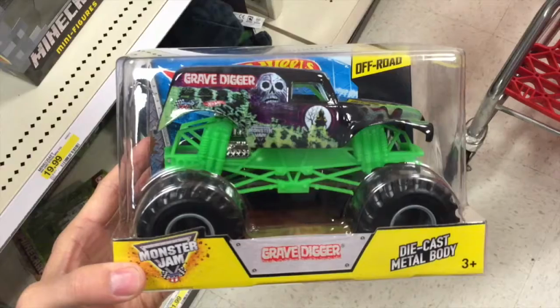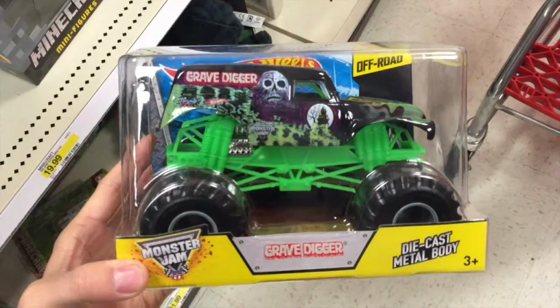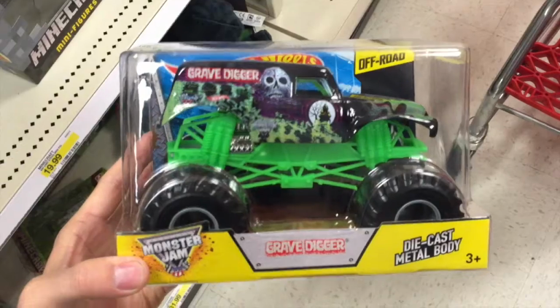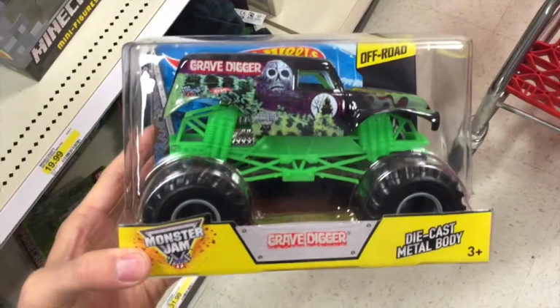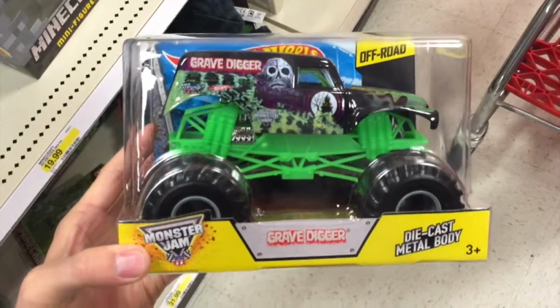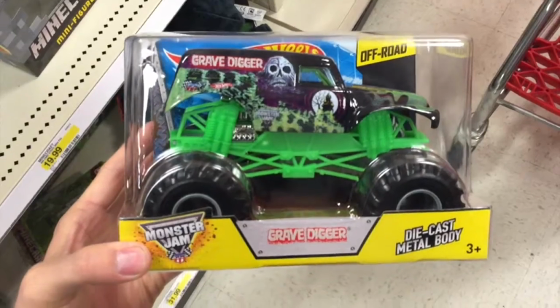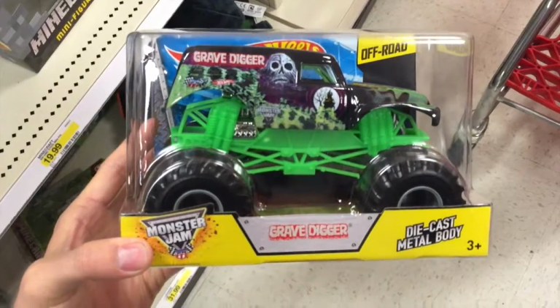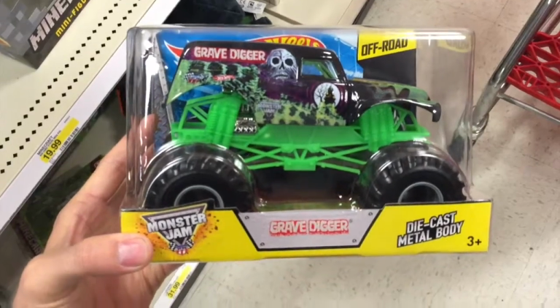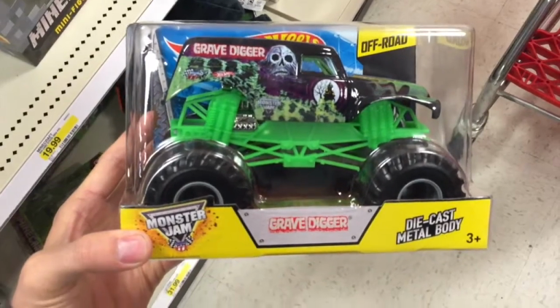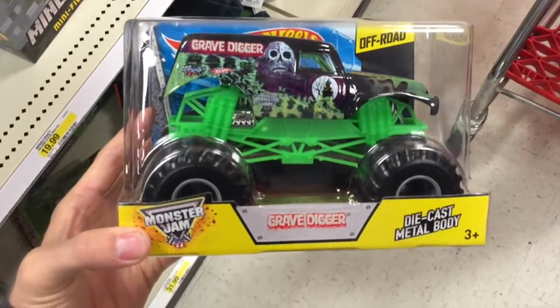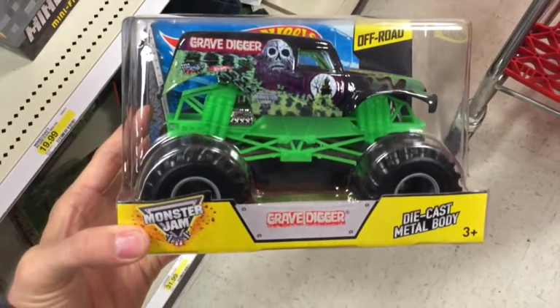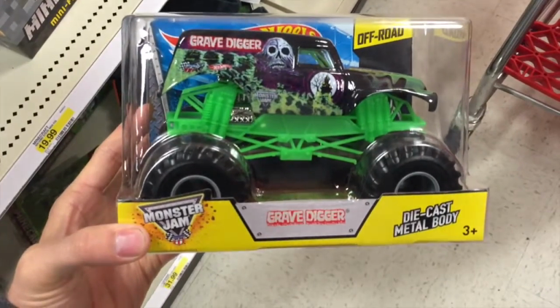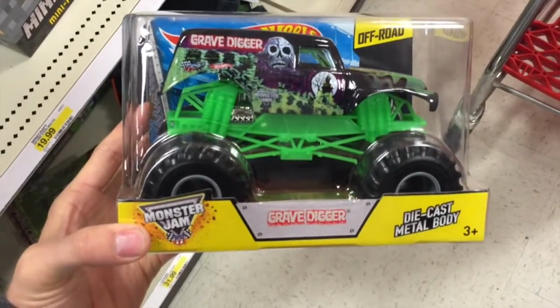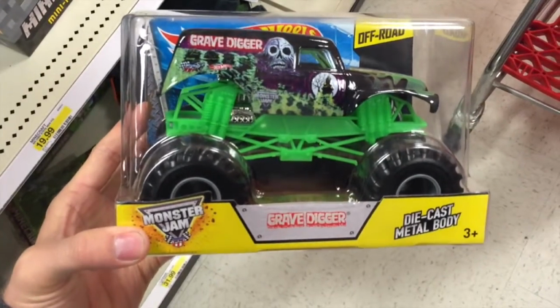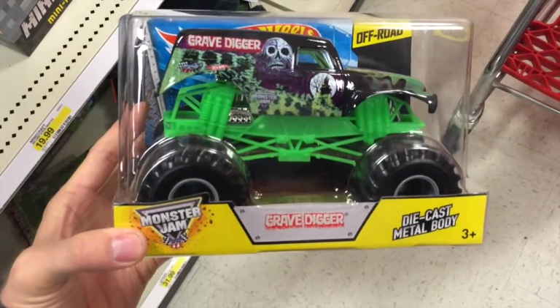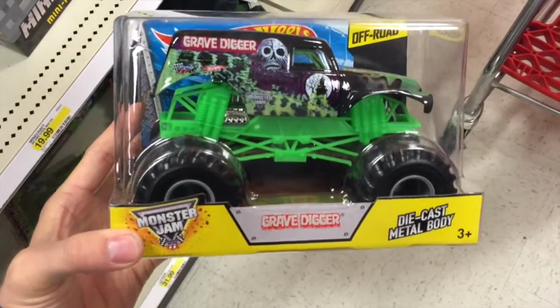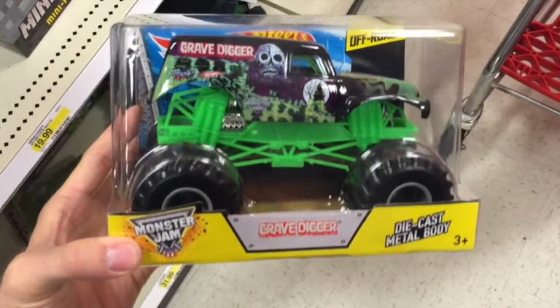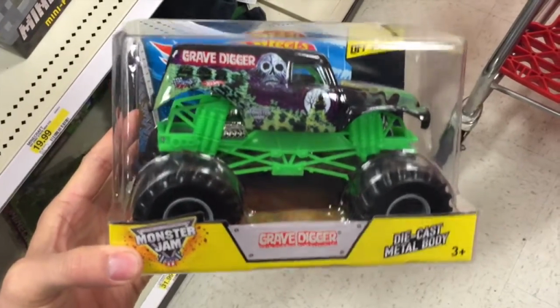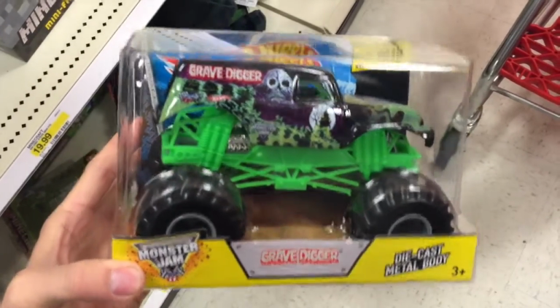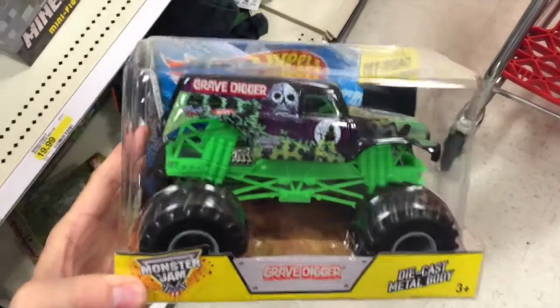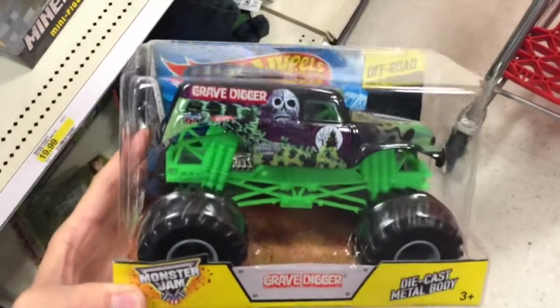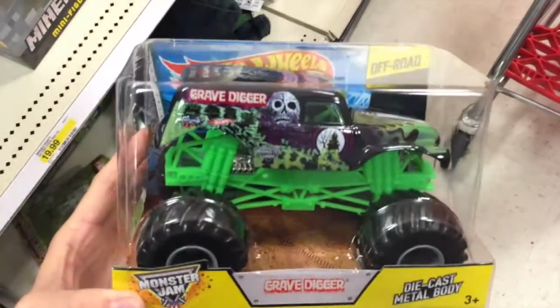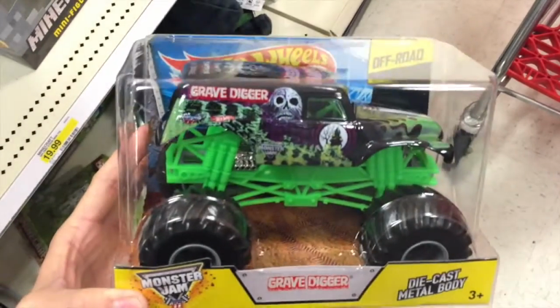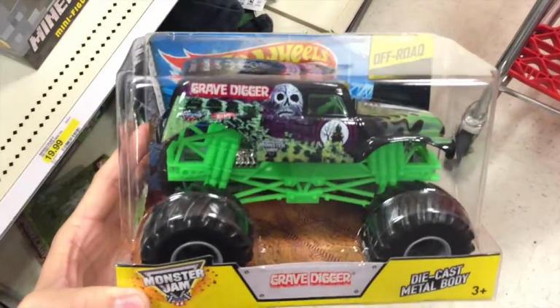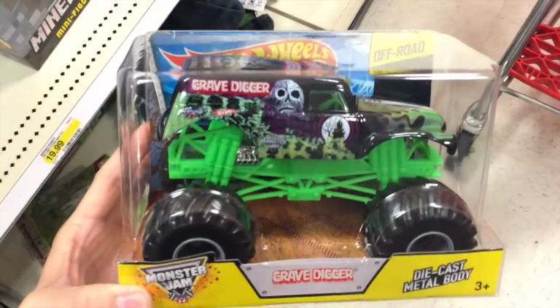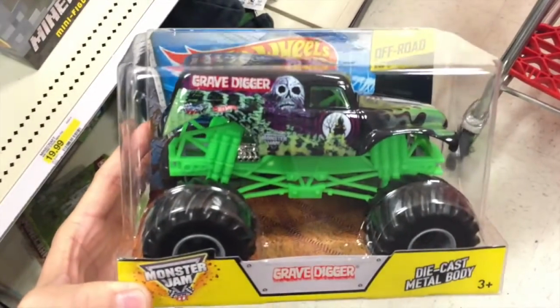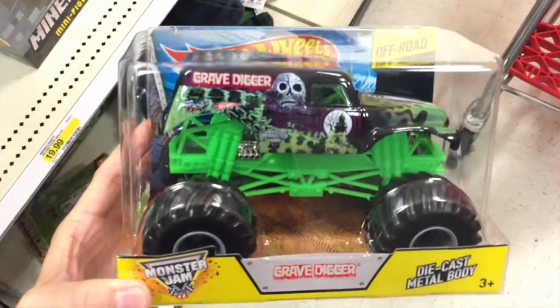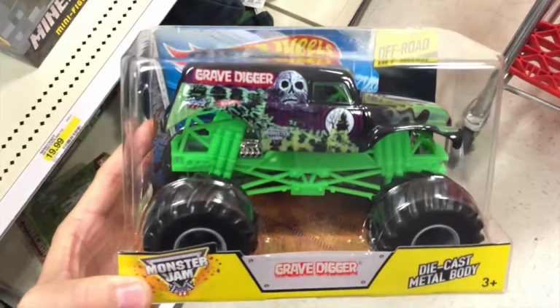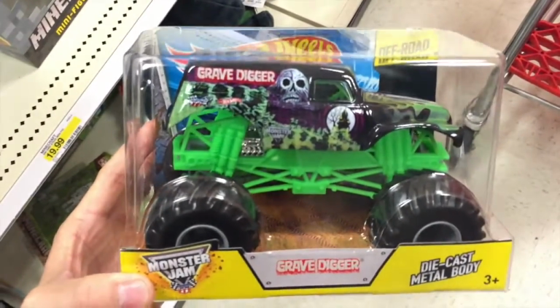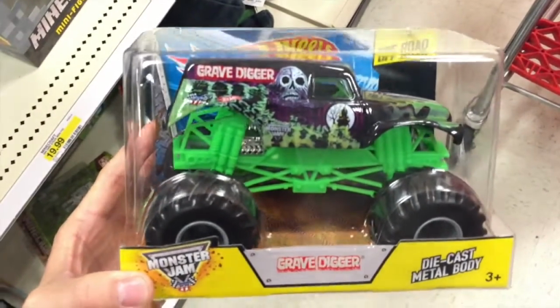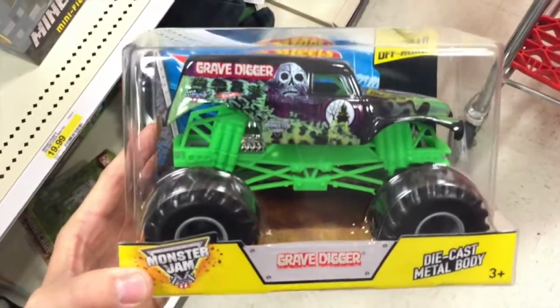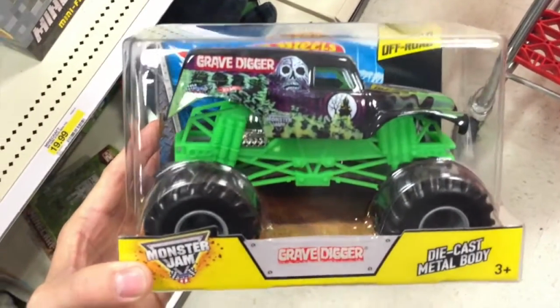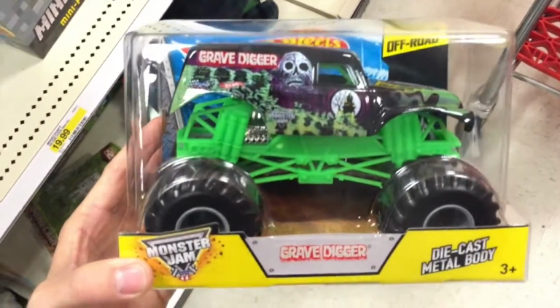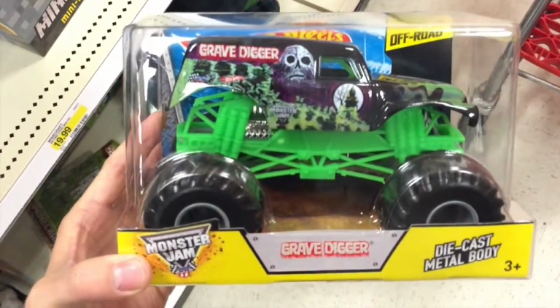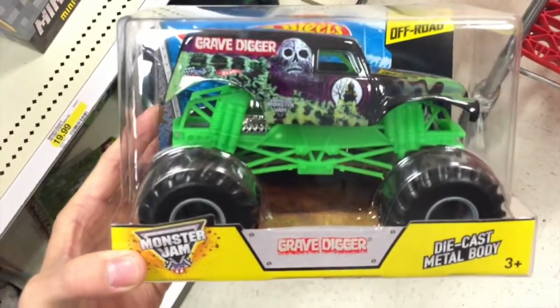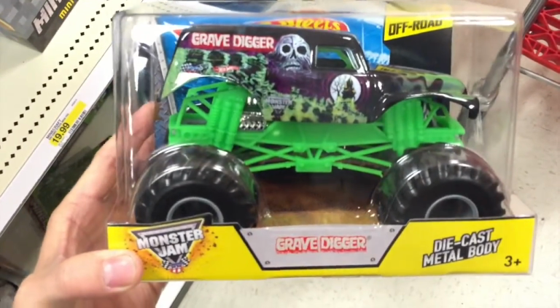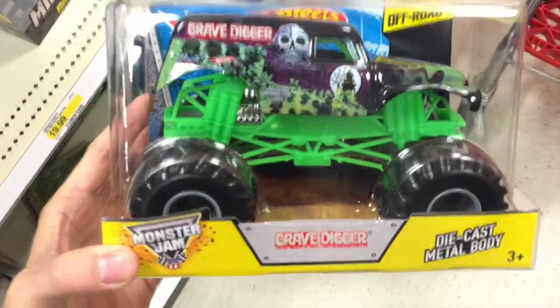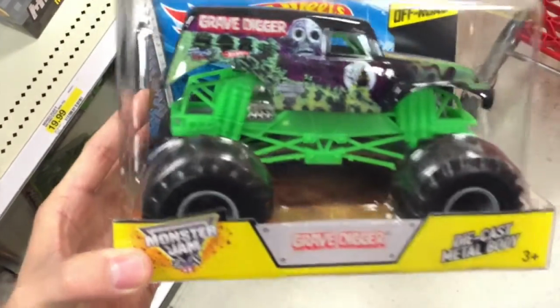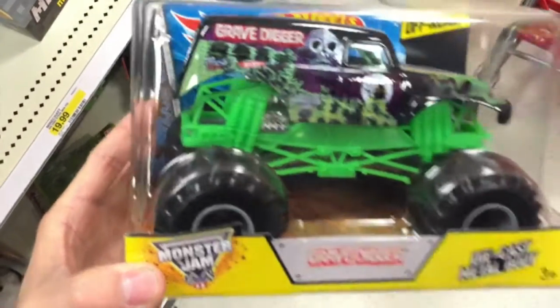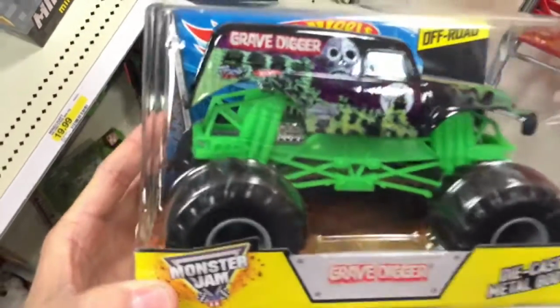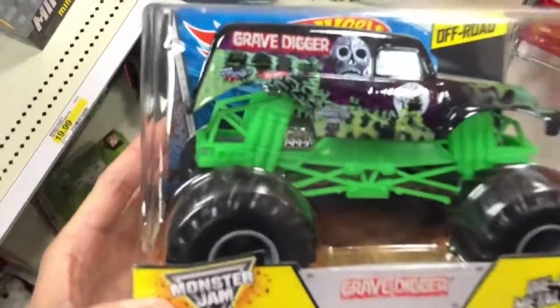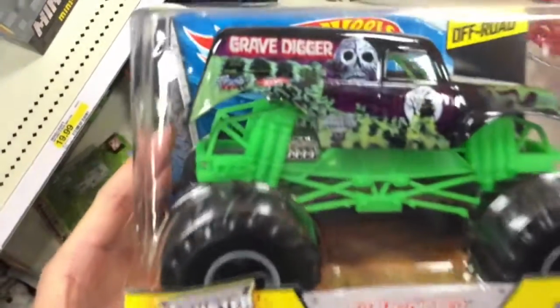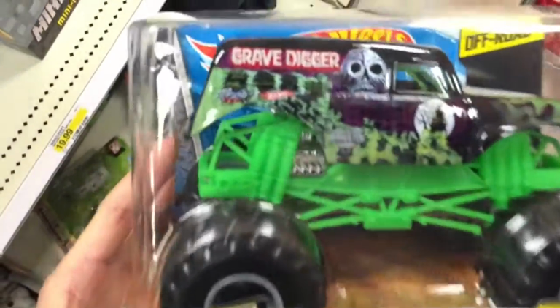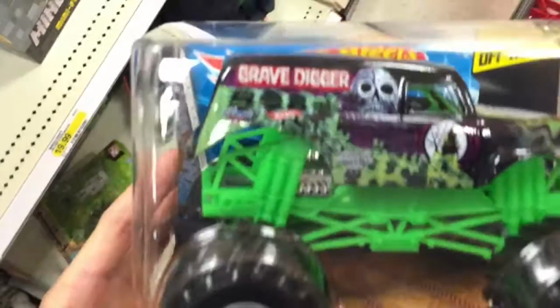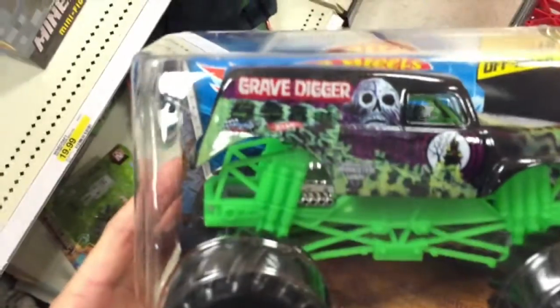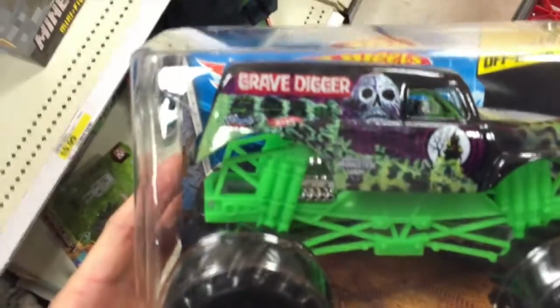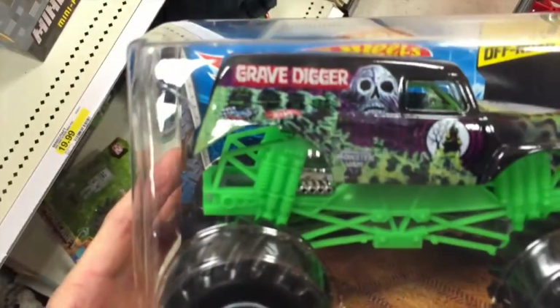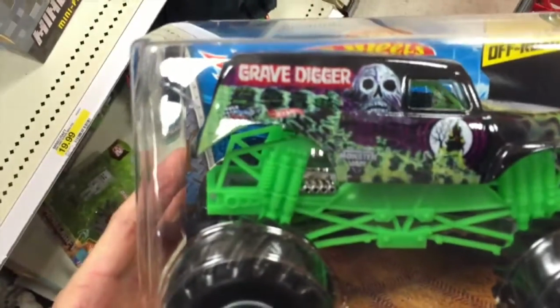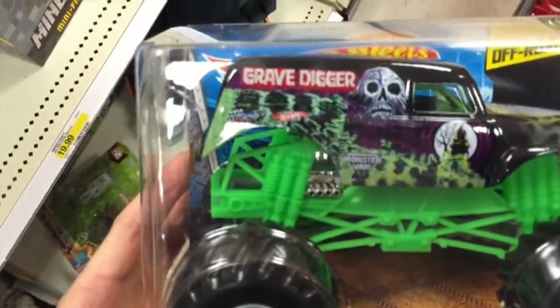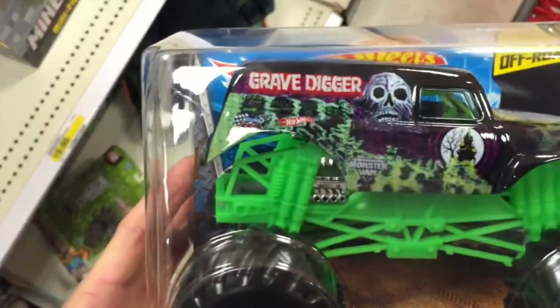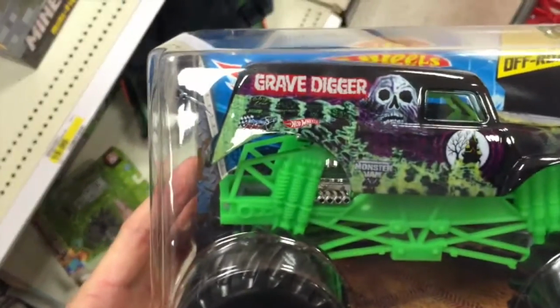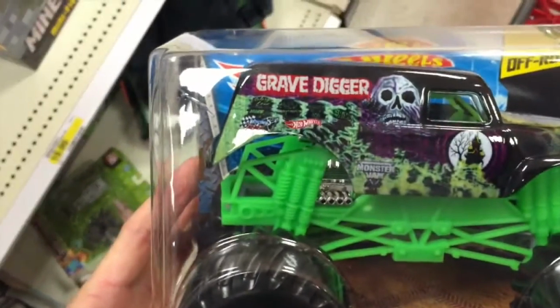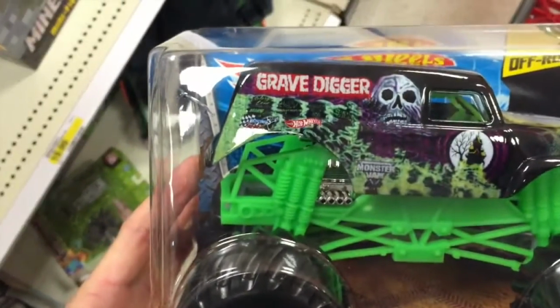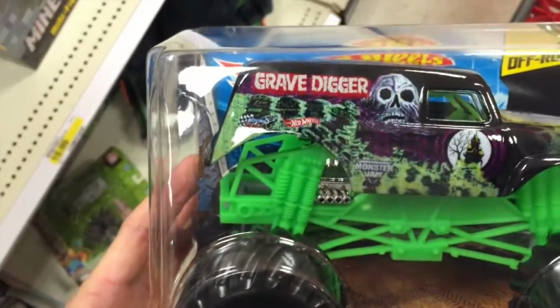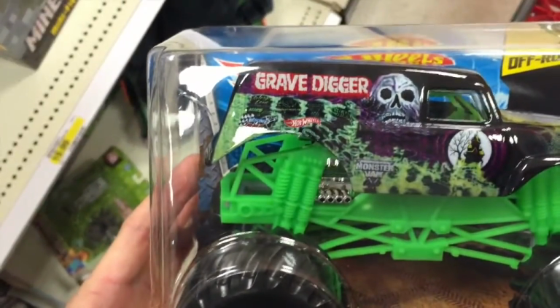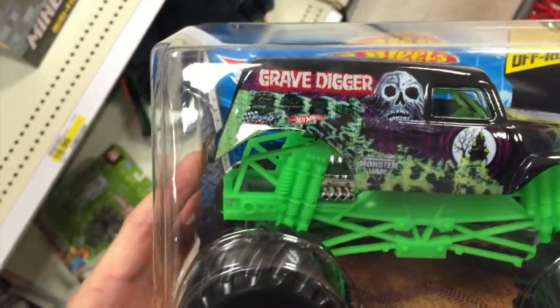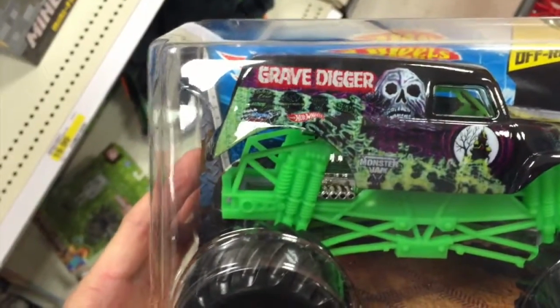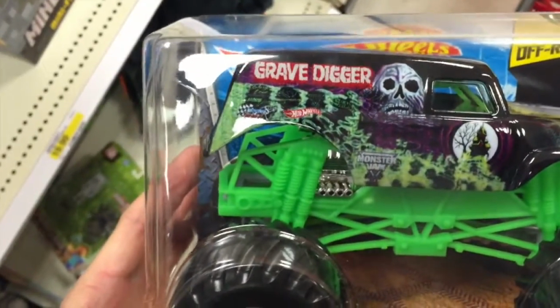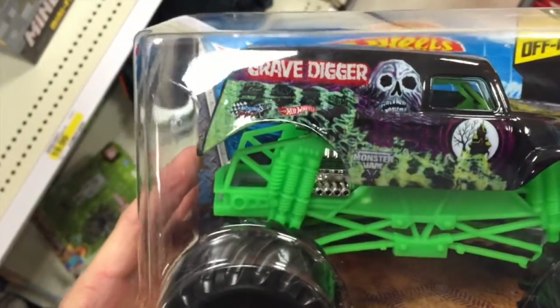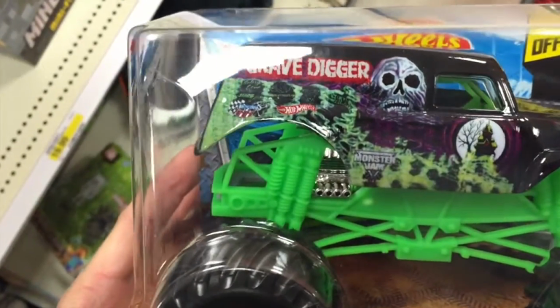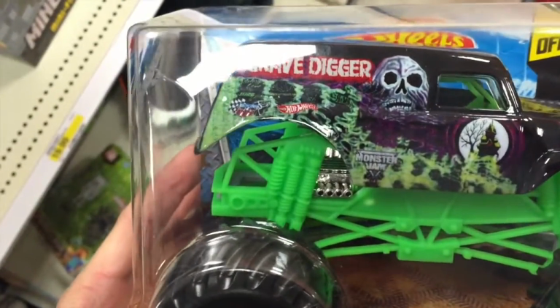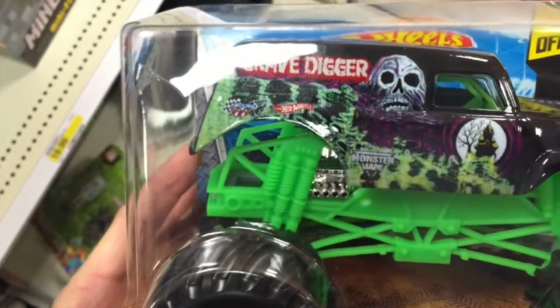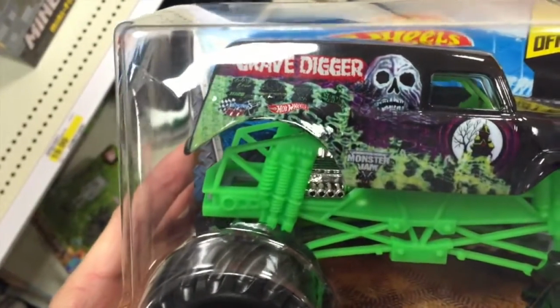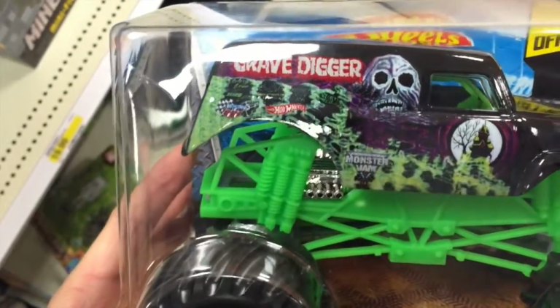Hey guys, welcome back. Let's check this out from Hot Wheels Monster Jam. This is the Gravedigger die-cast monster truck model car.